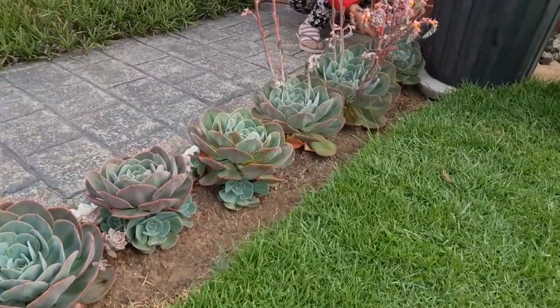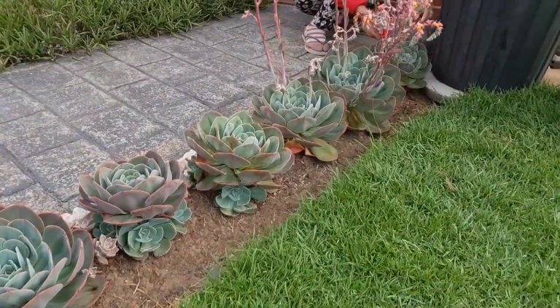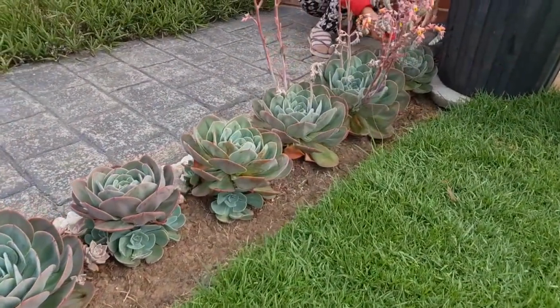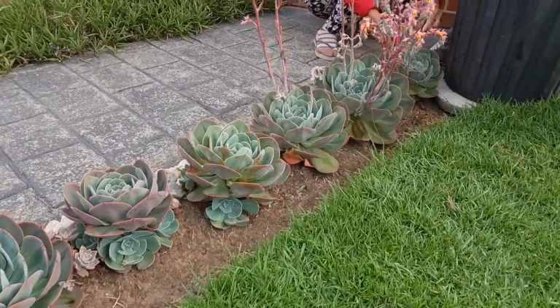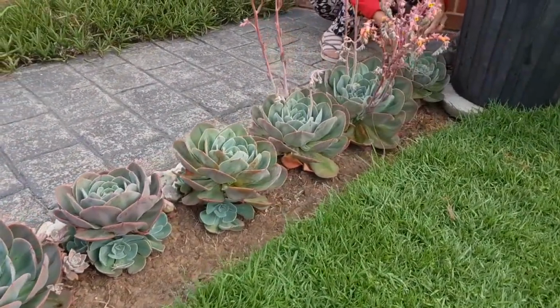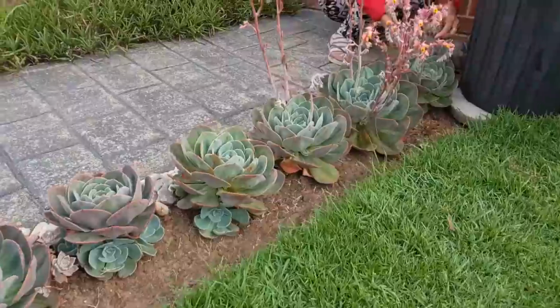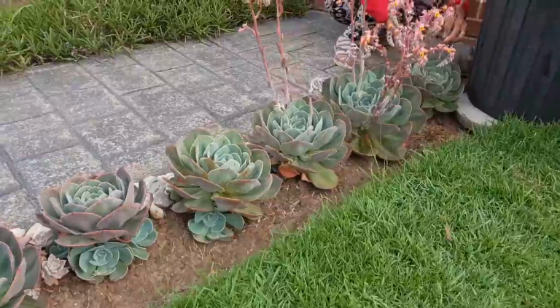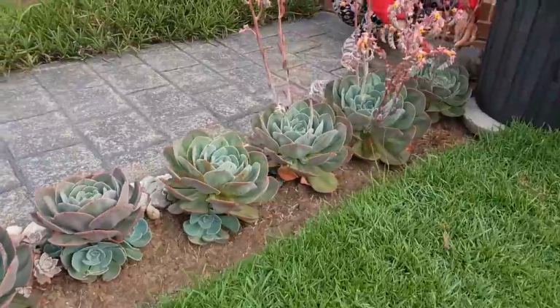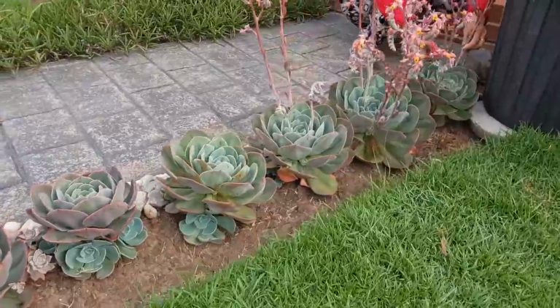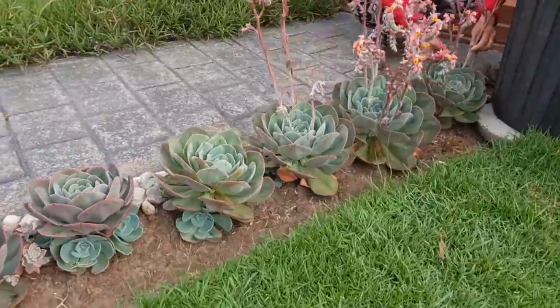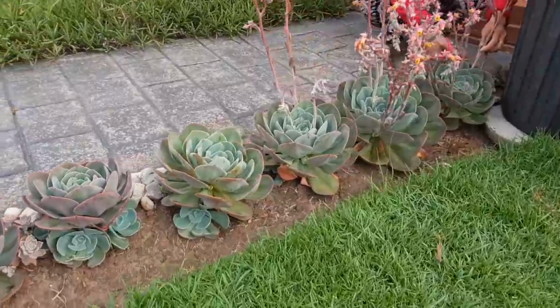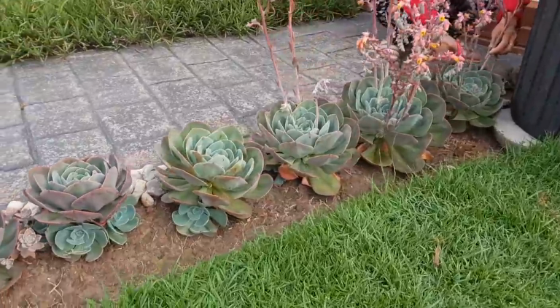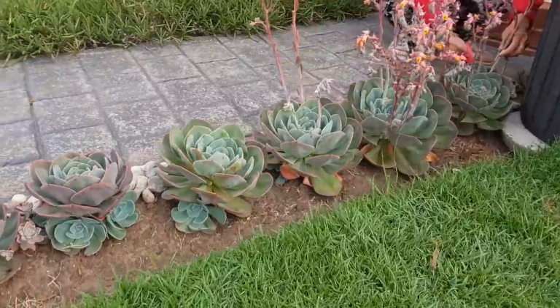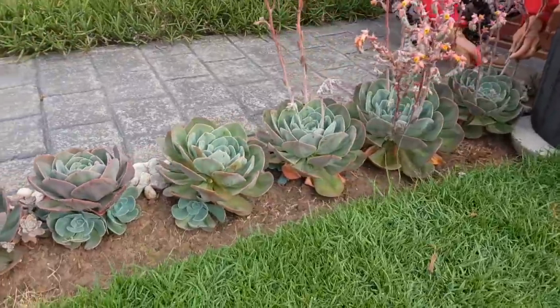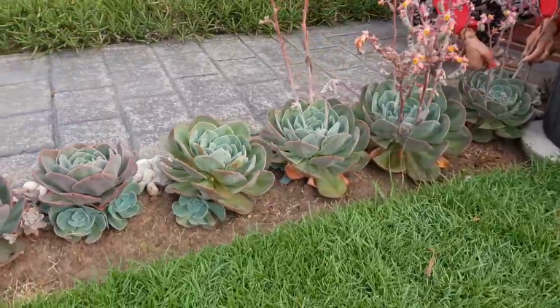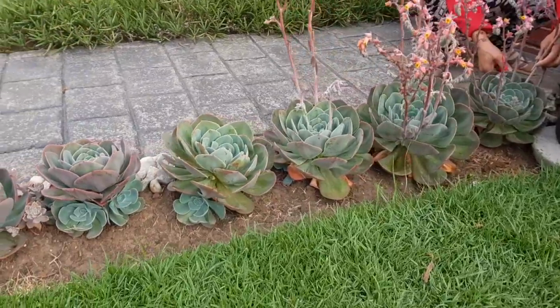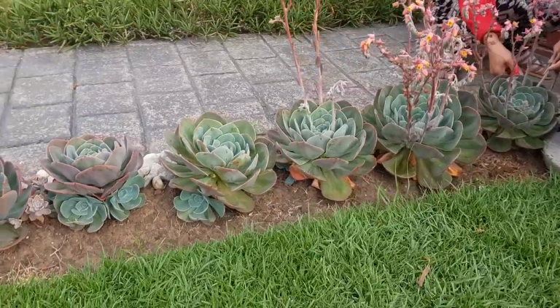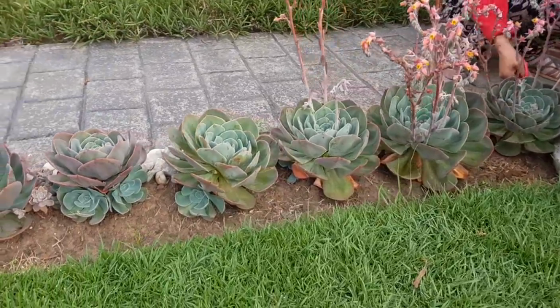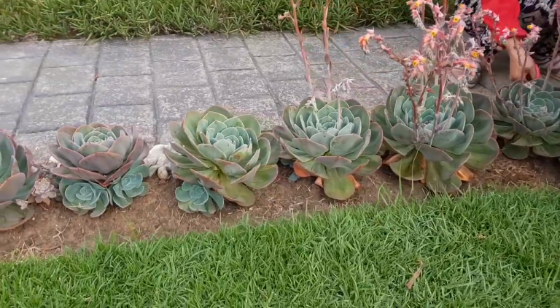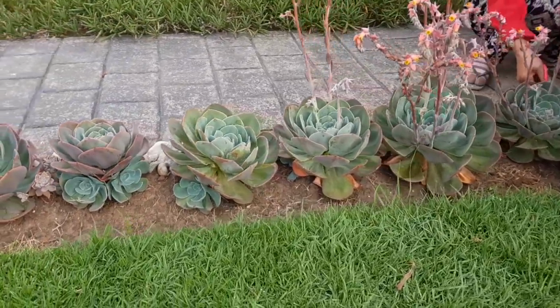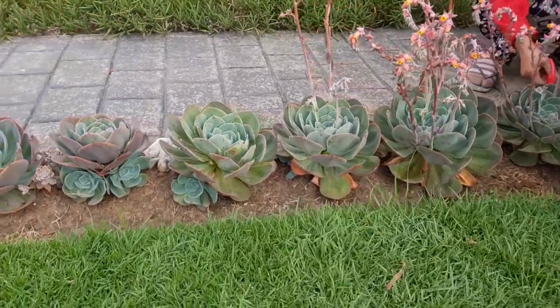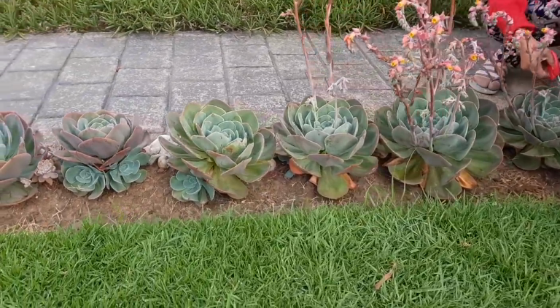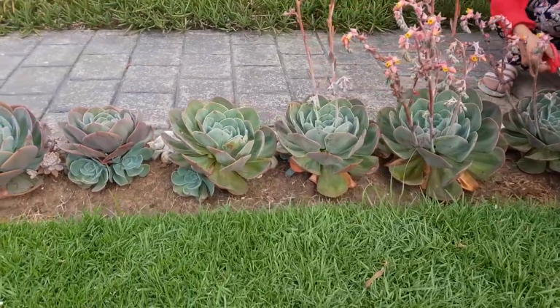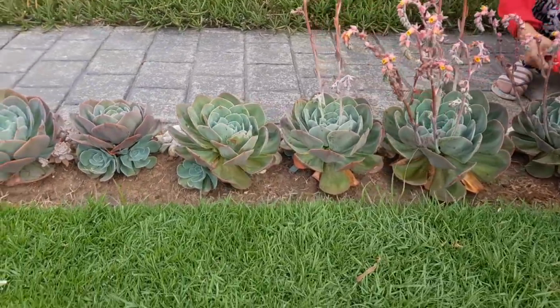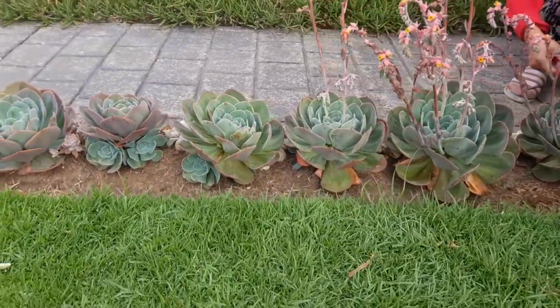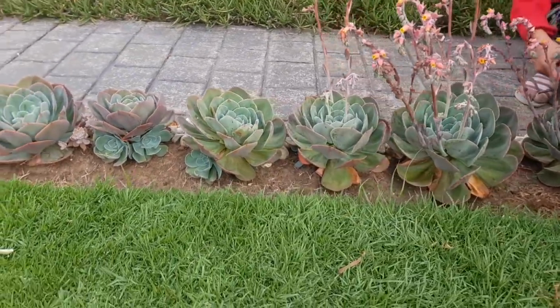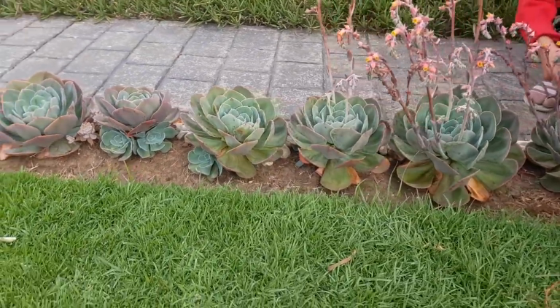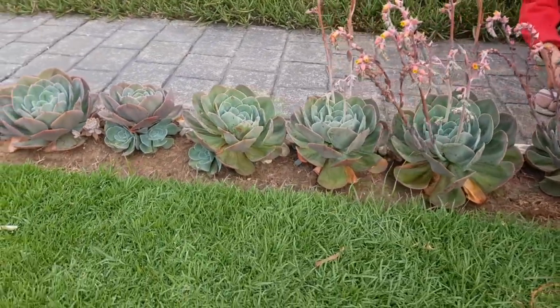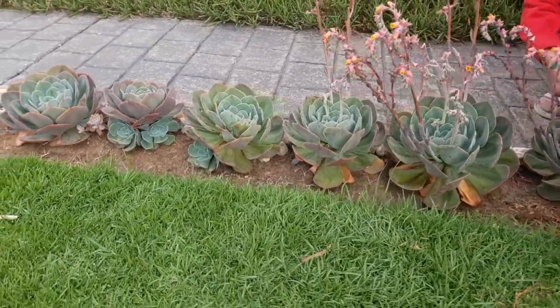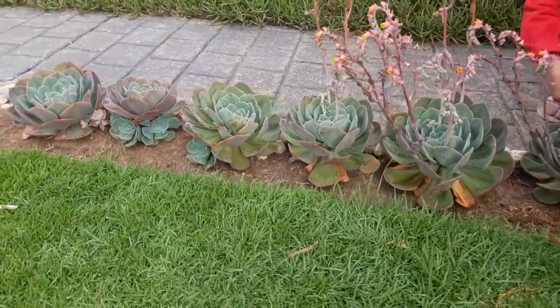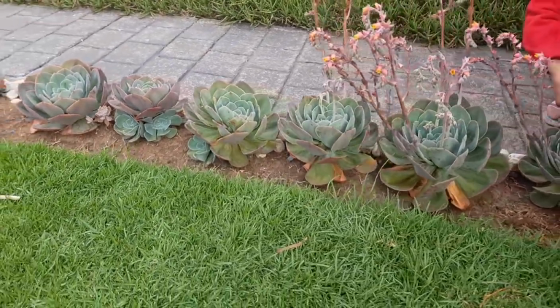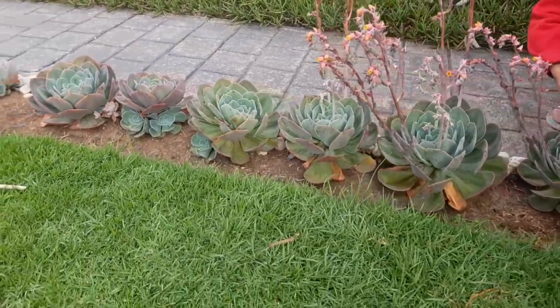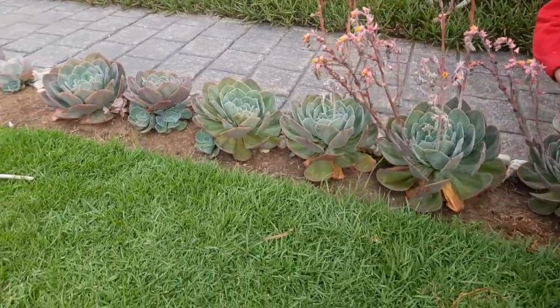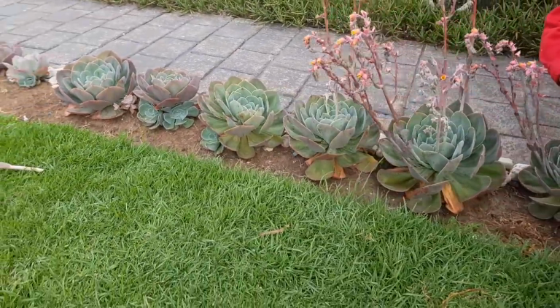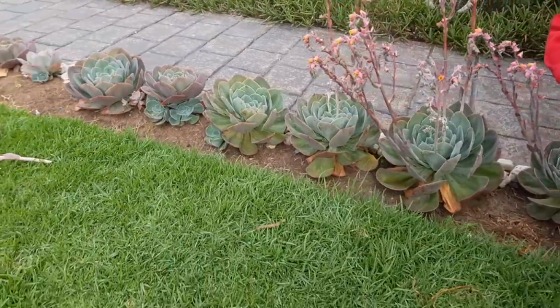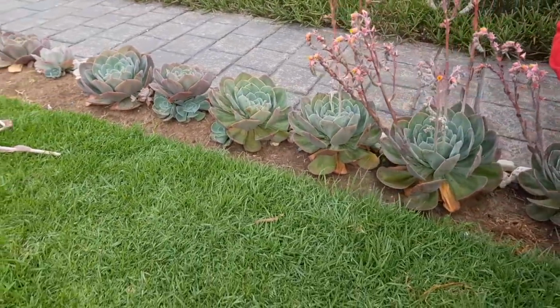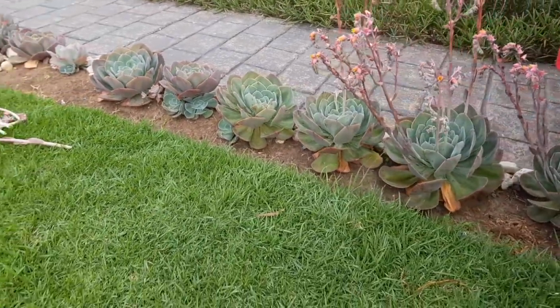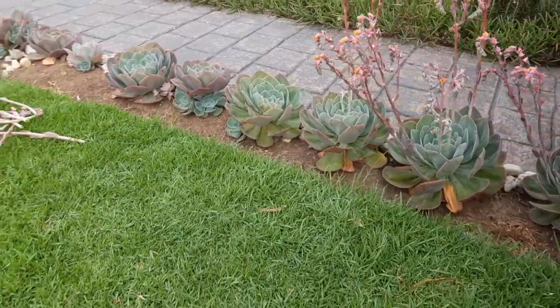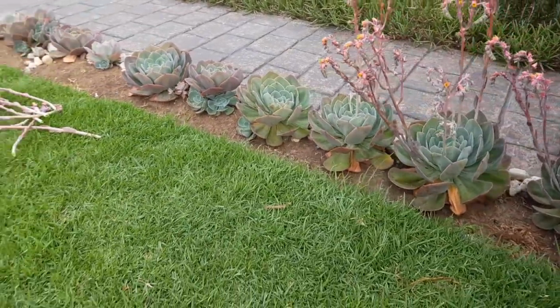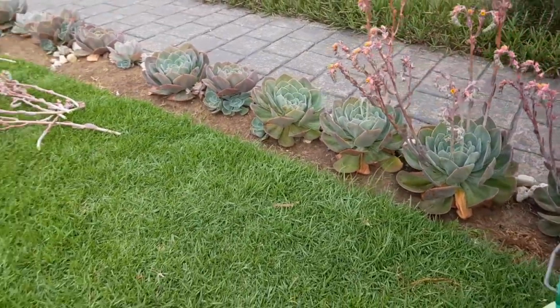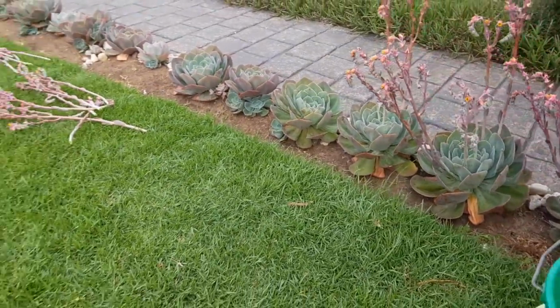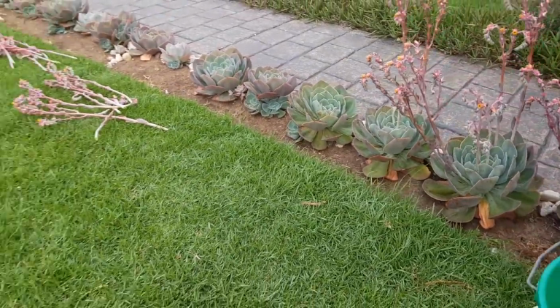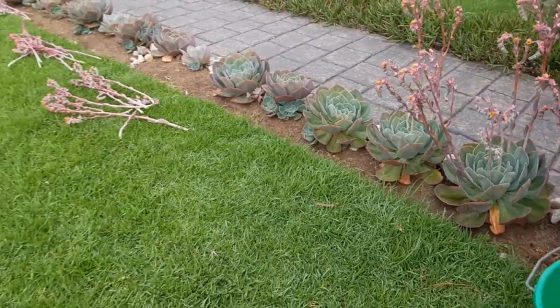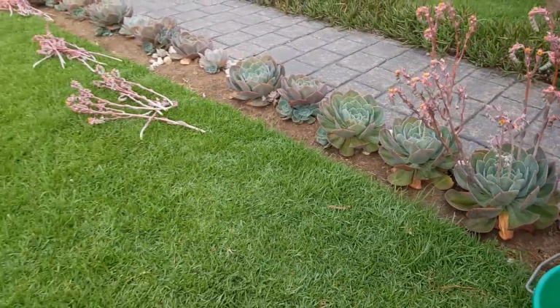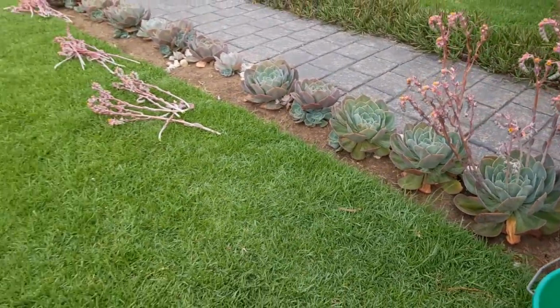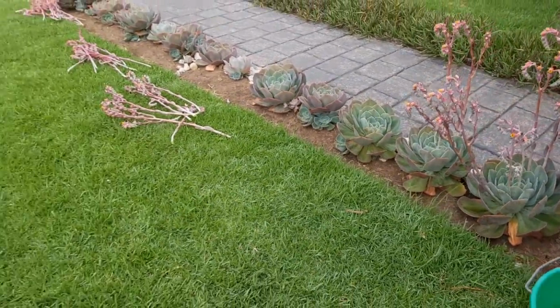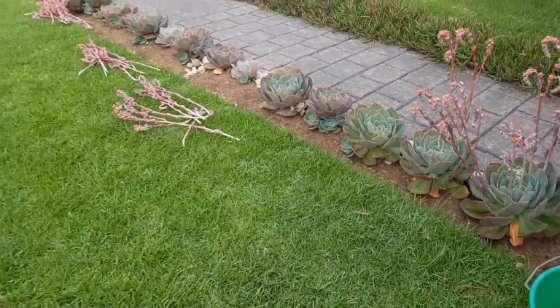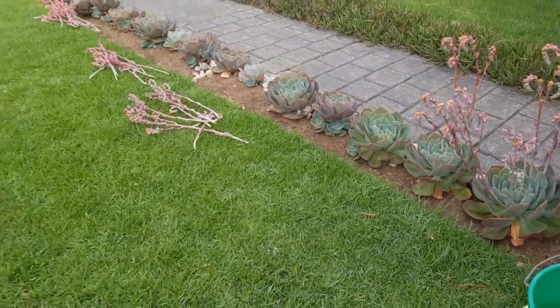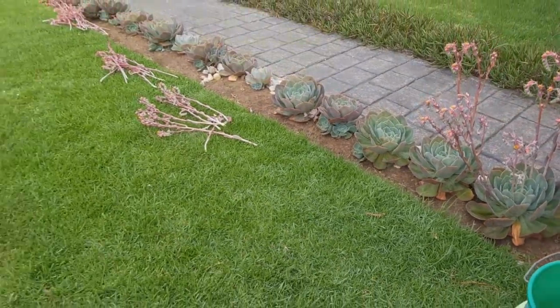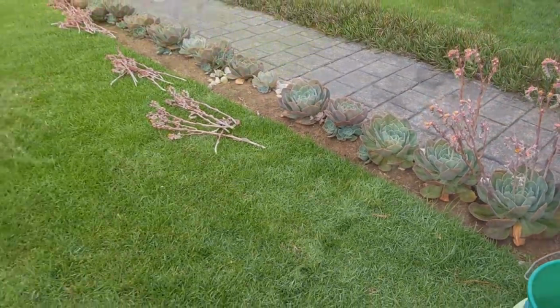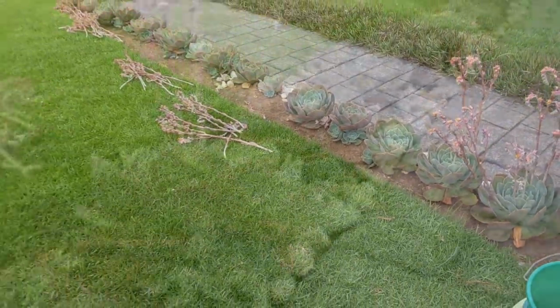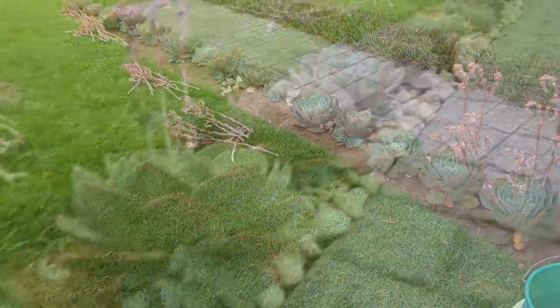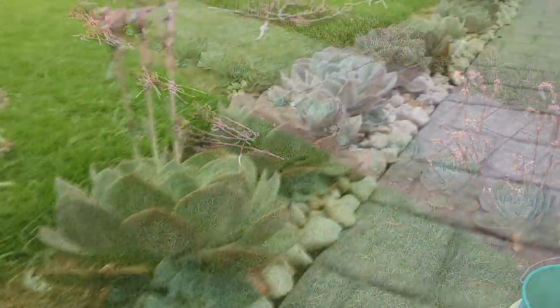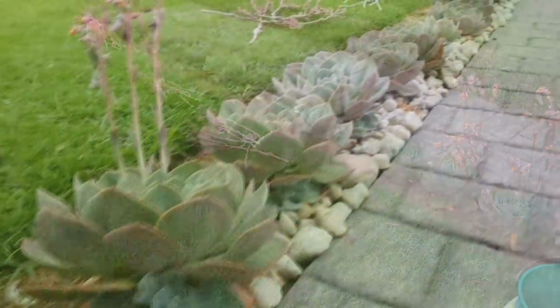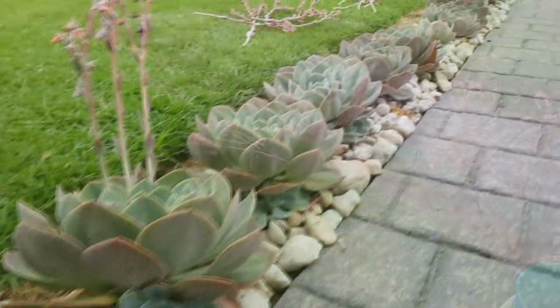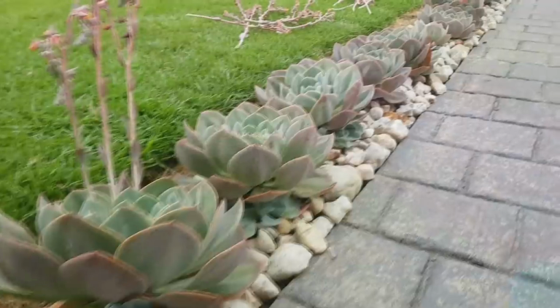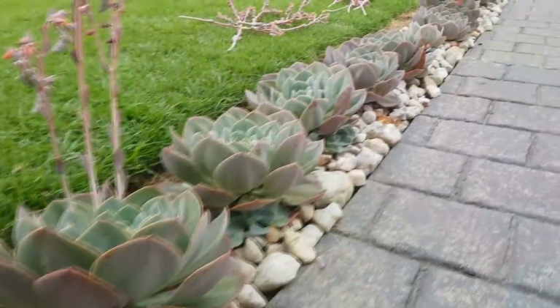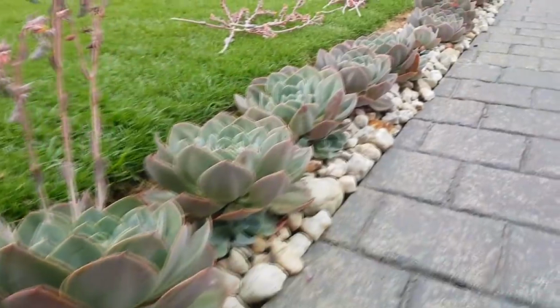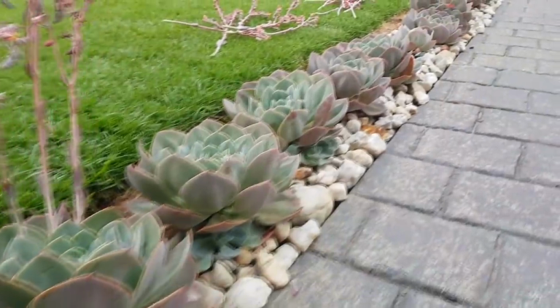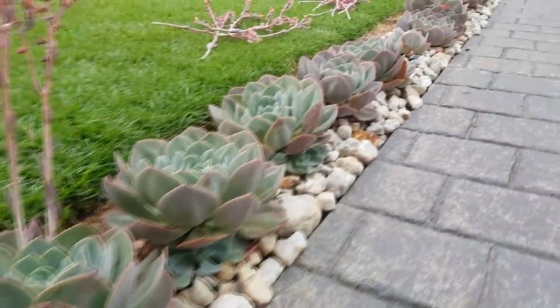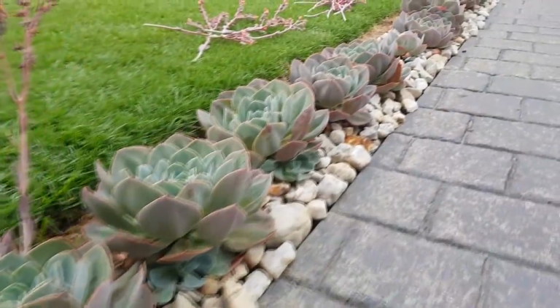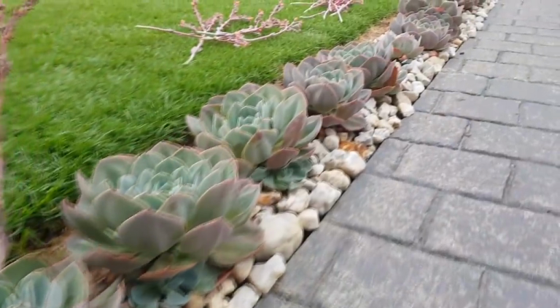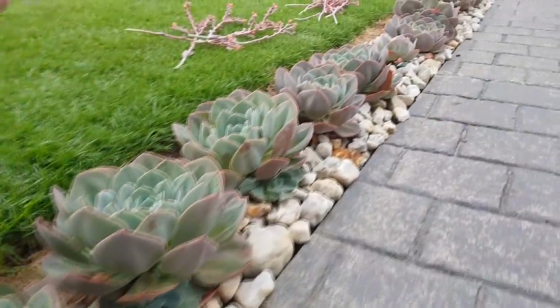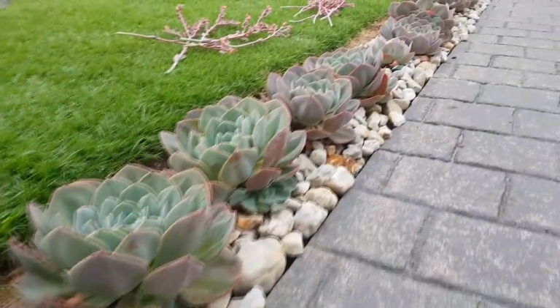Inspired by this, my mother-in-law decided to work on her patch of Echeveria in the back, and the view definitely improved.